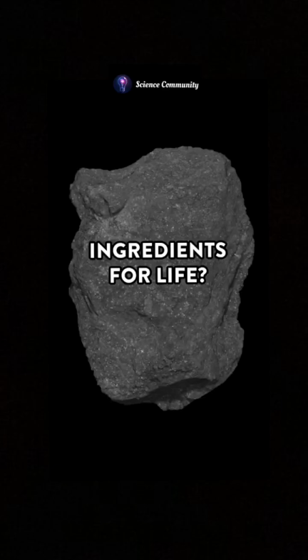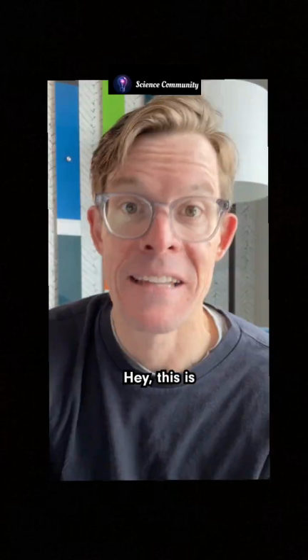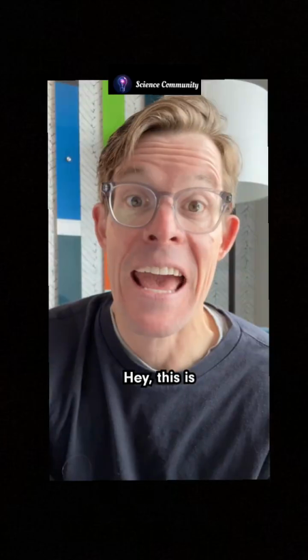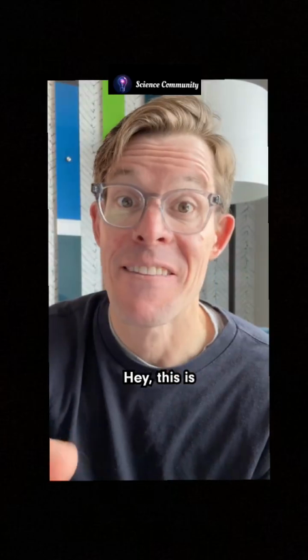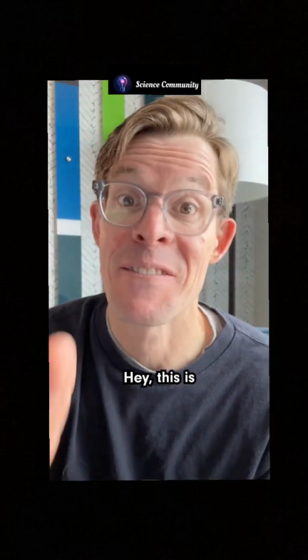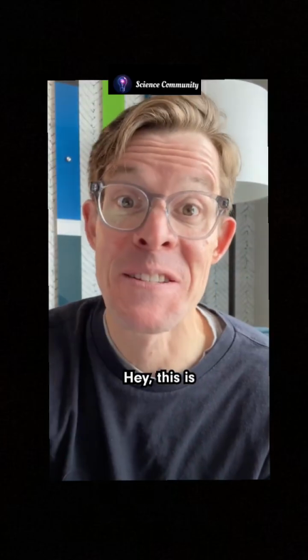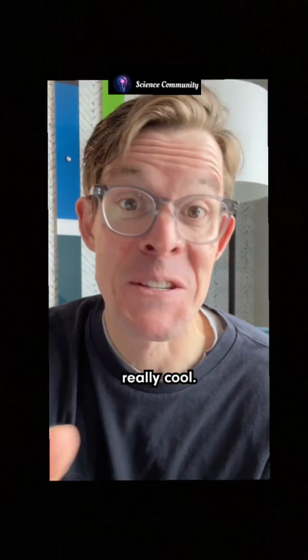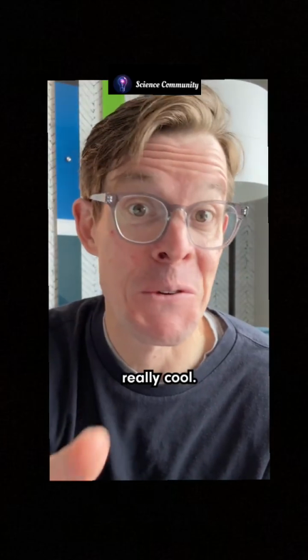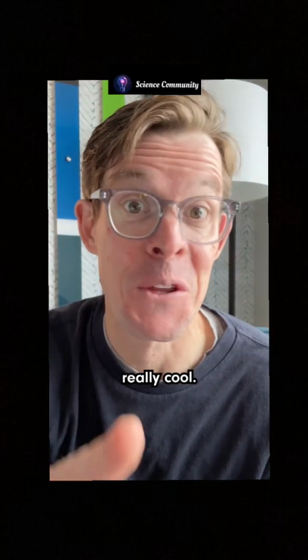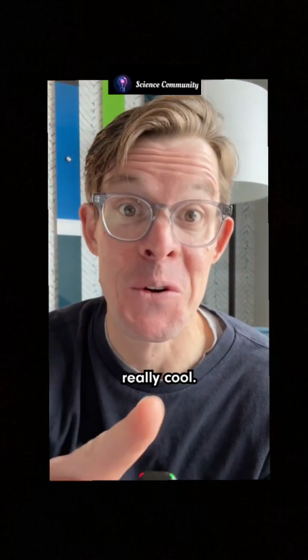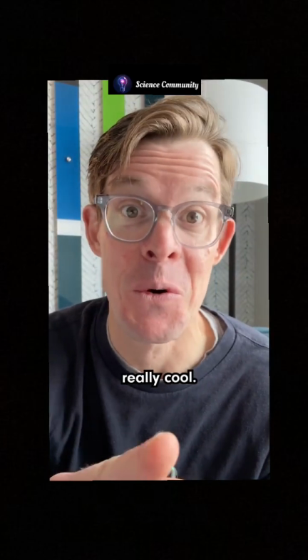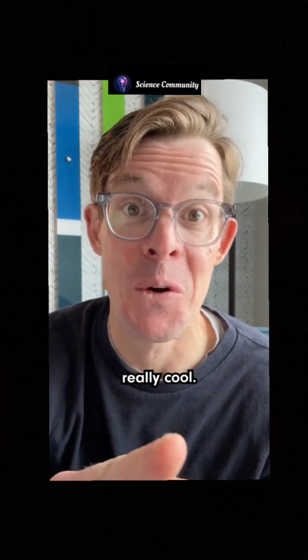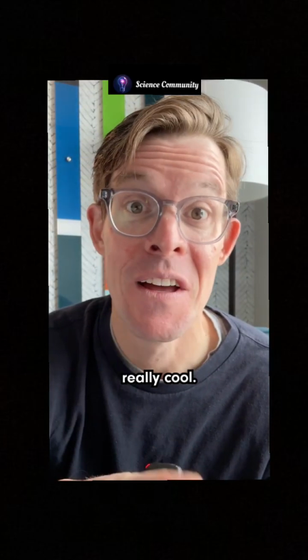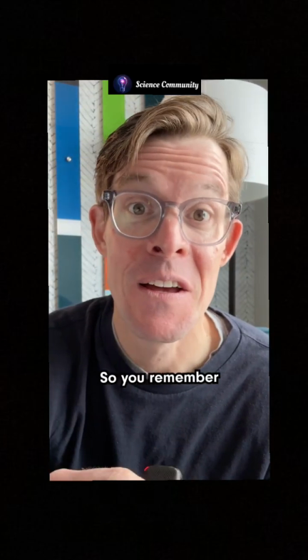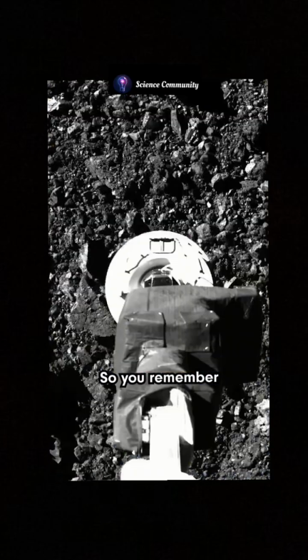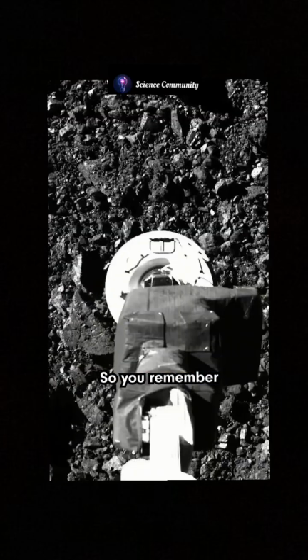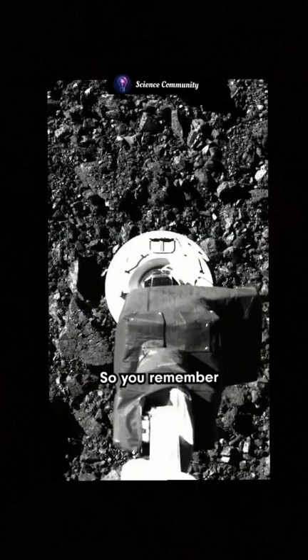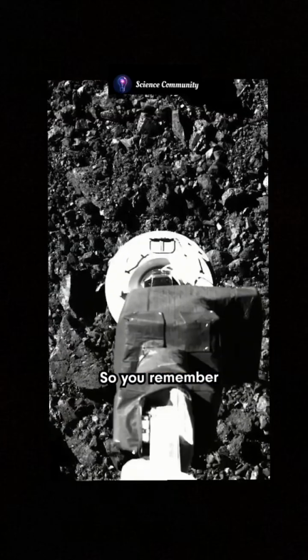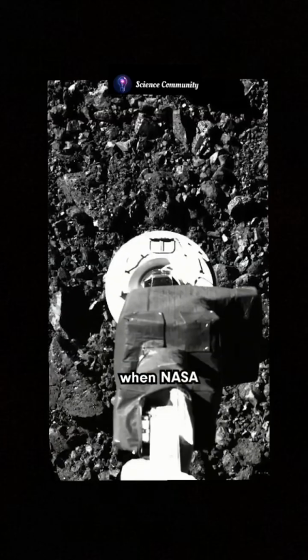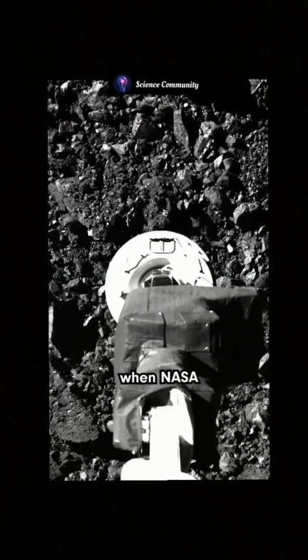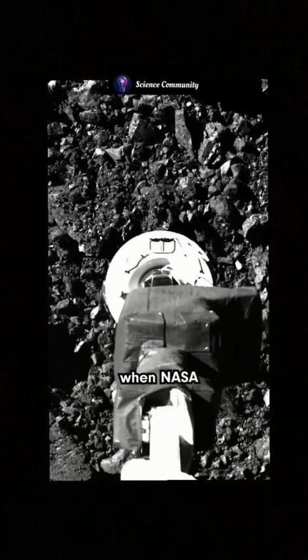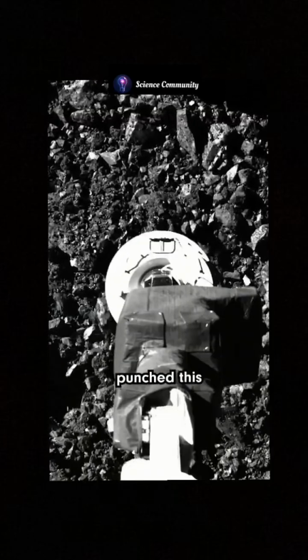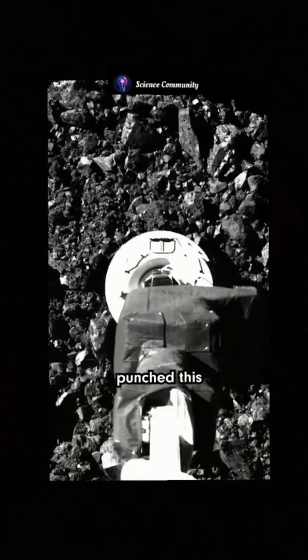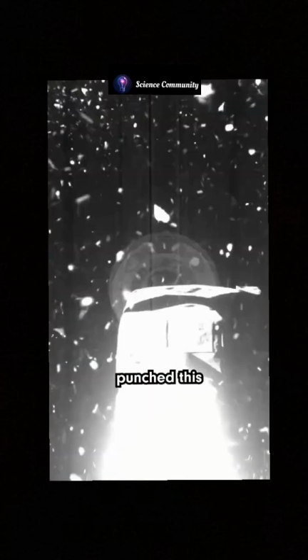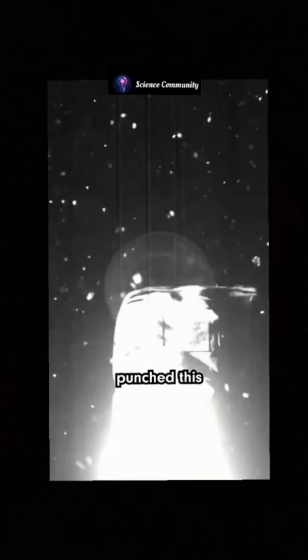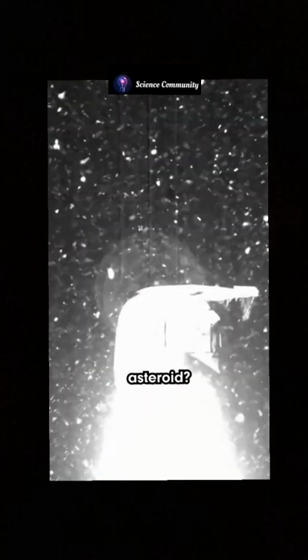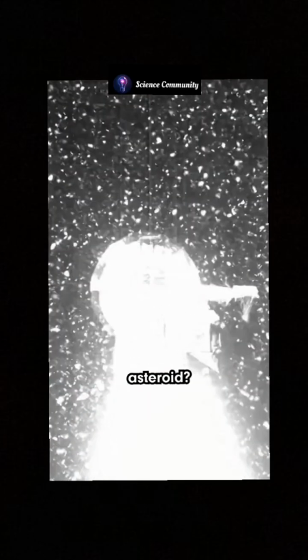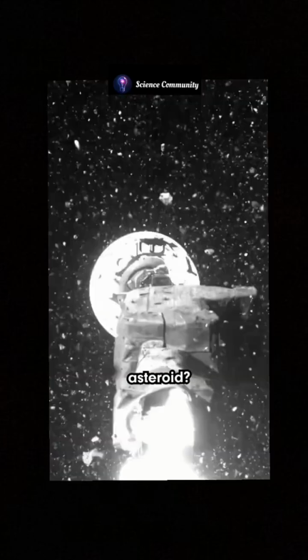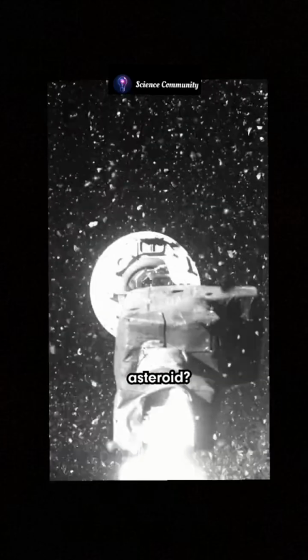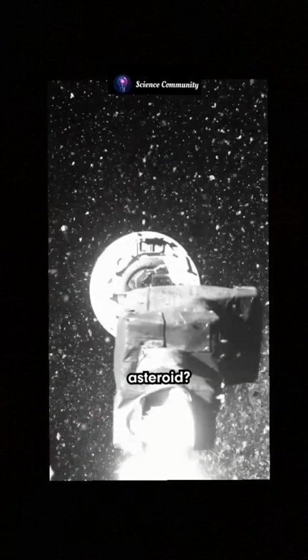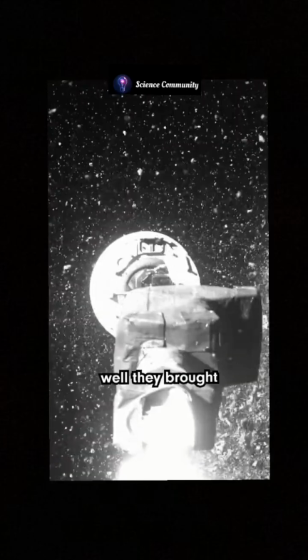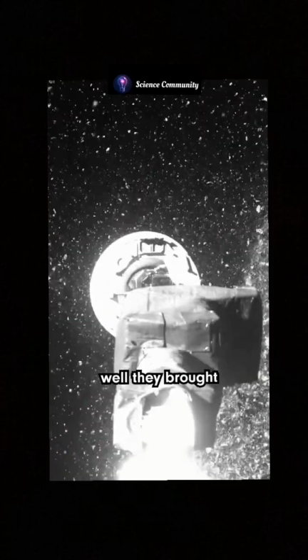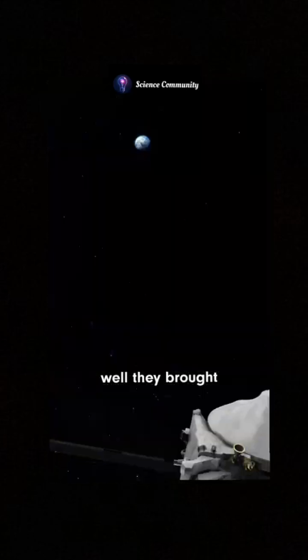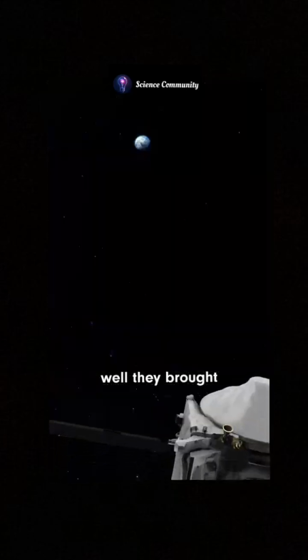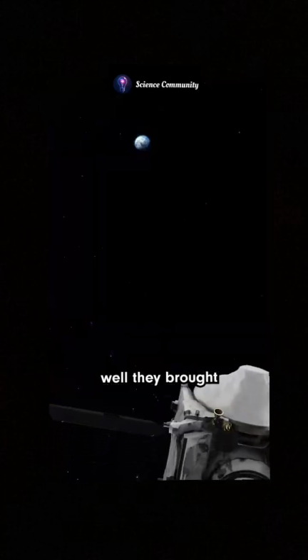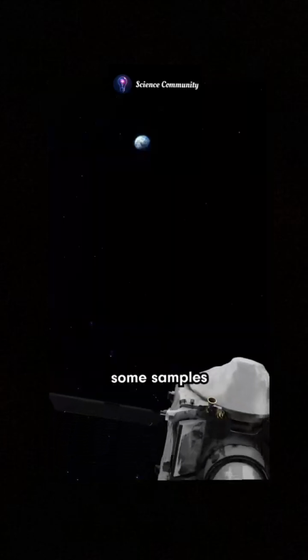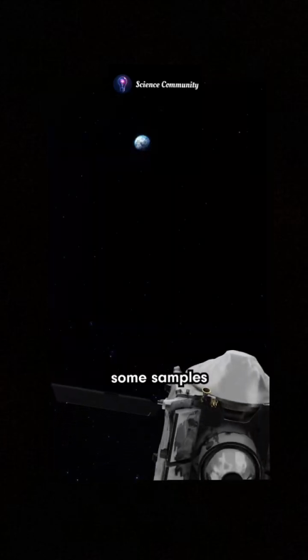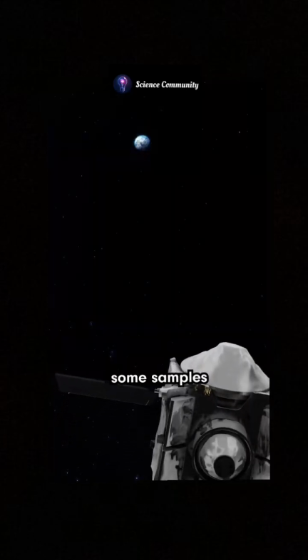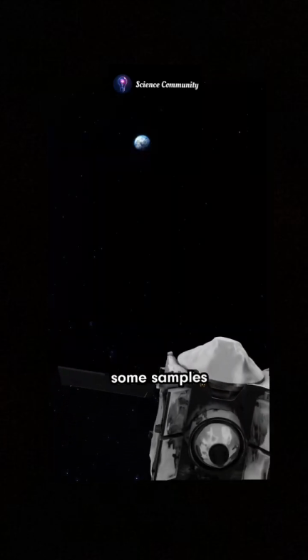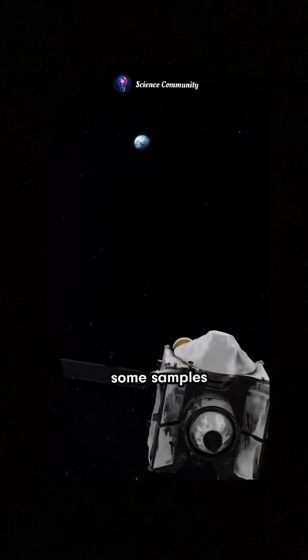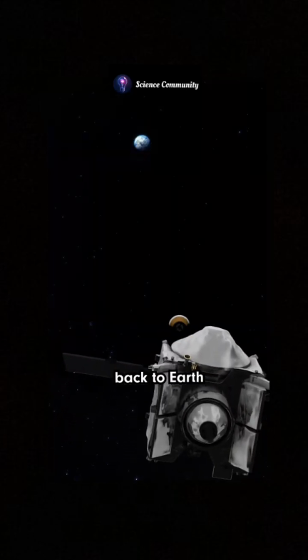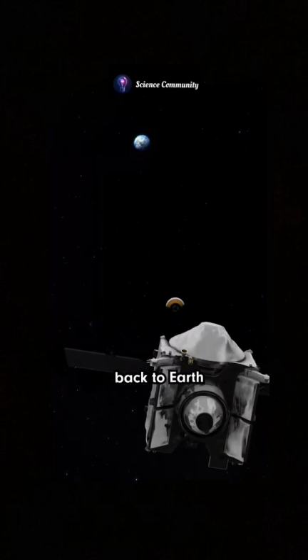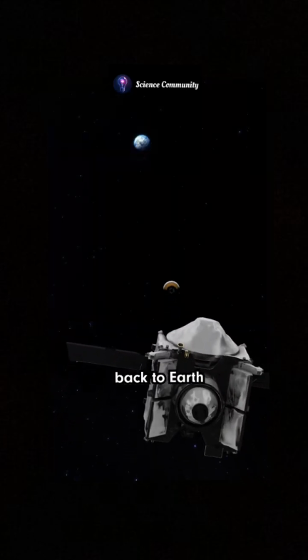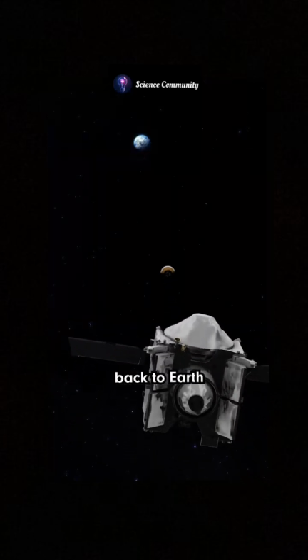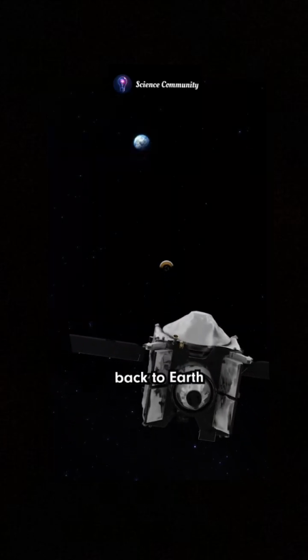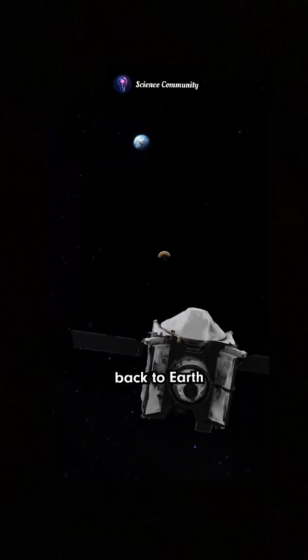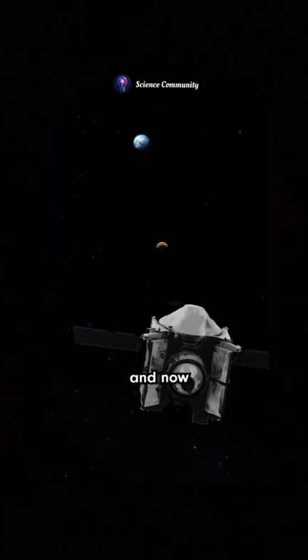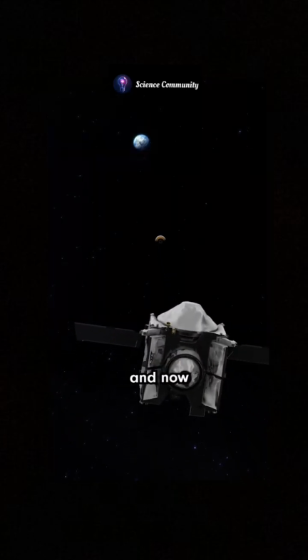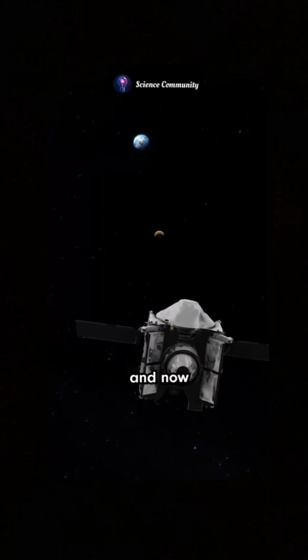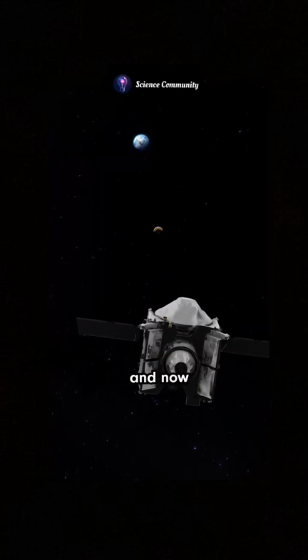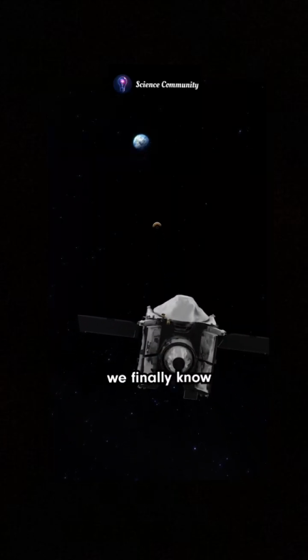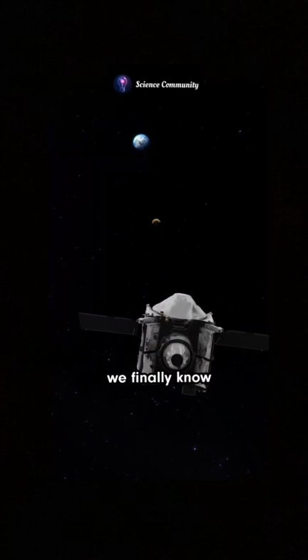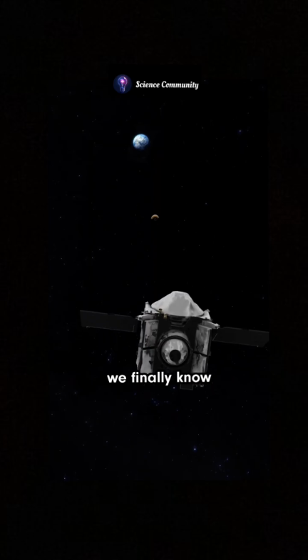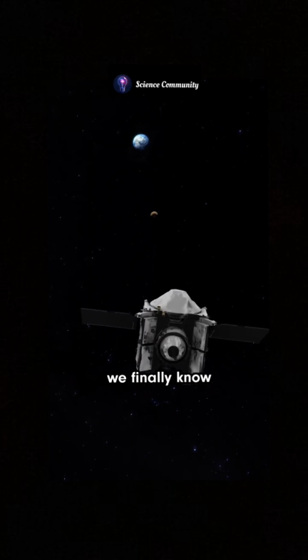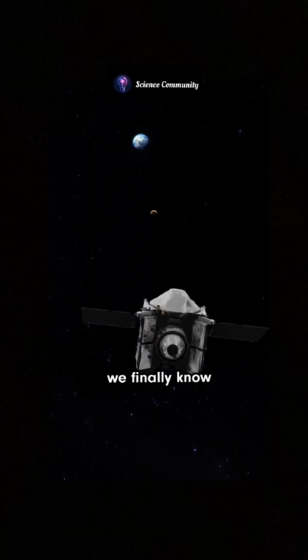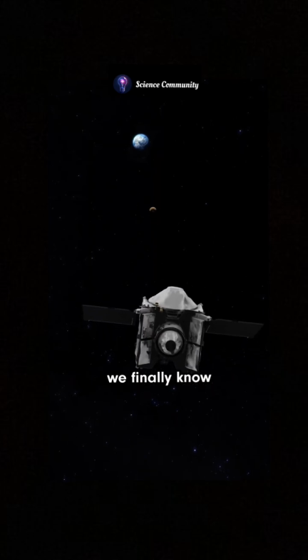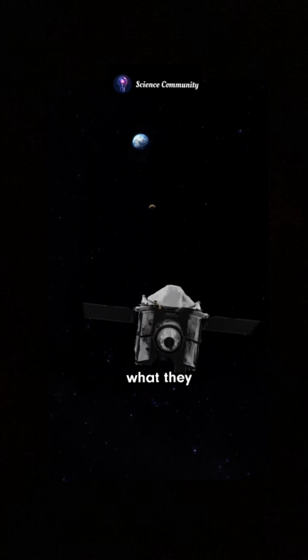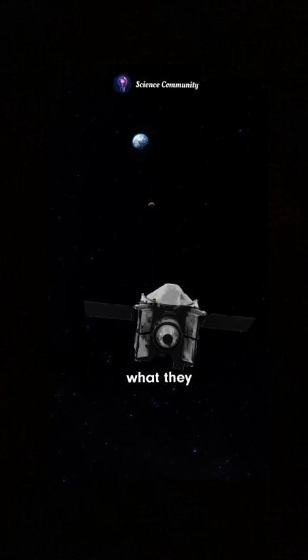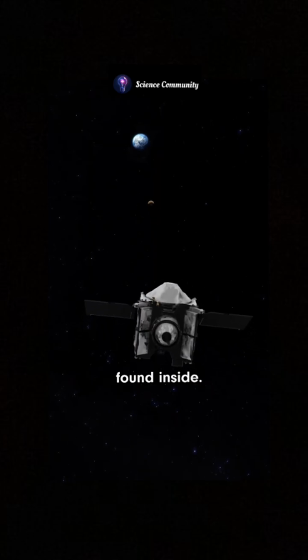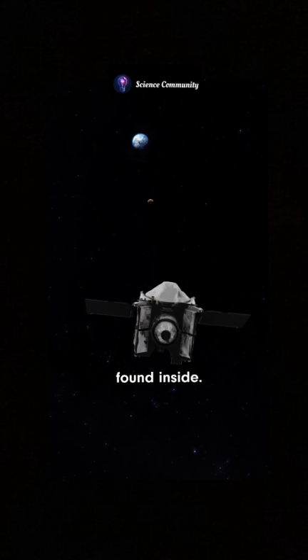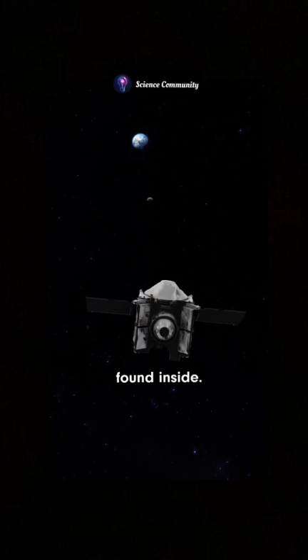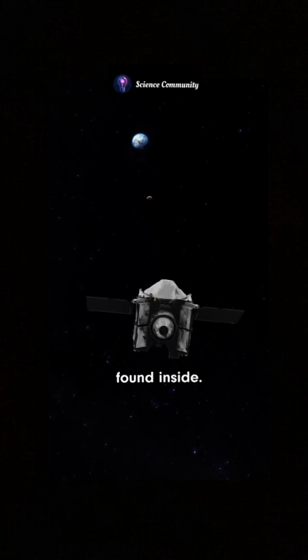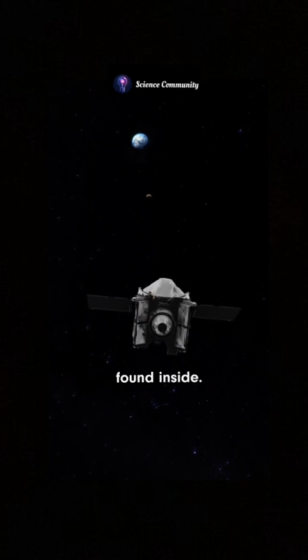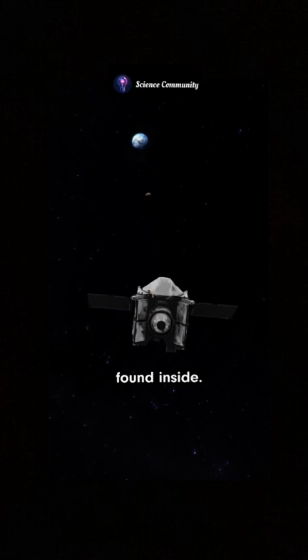Hey, this is really cool. So you remember when NASA punched this asteroid? Well, they brought some samples back to Earth, and now we finally know what they found inside.